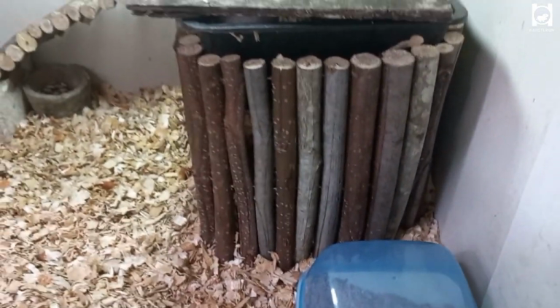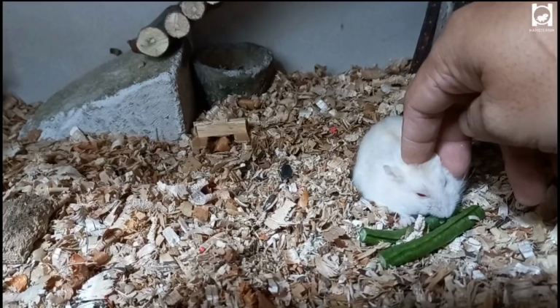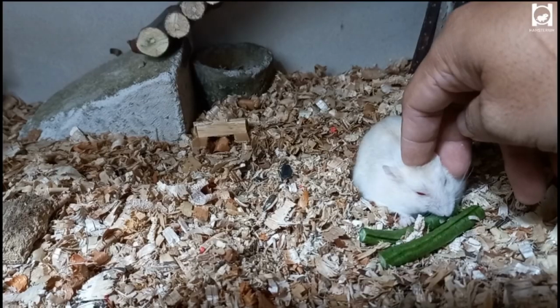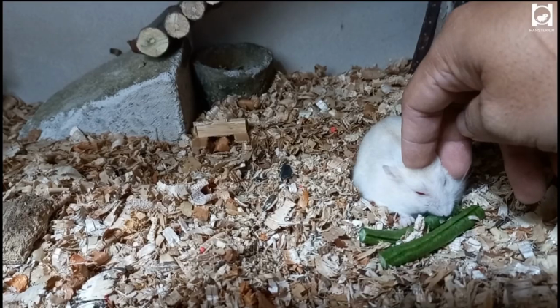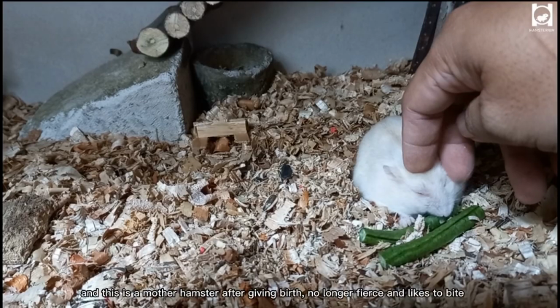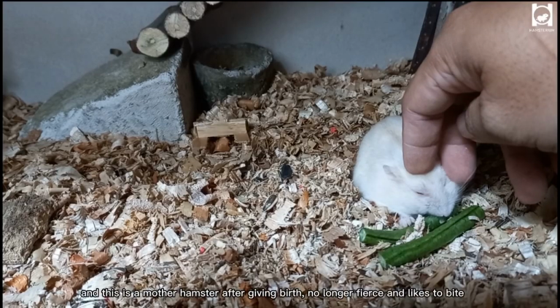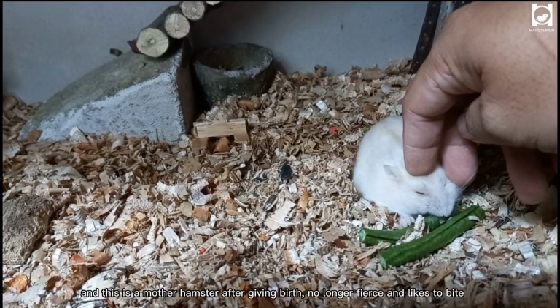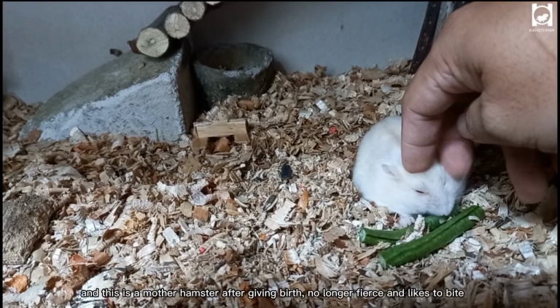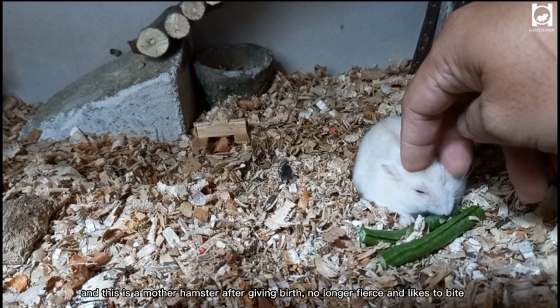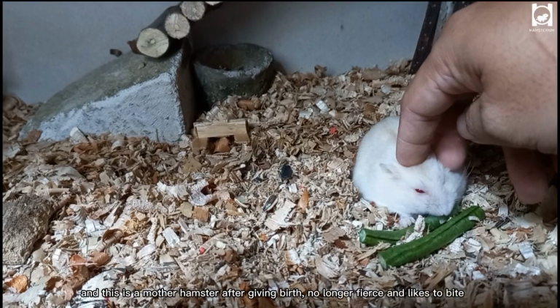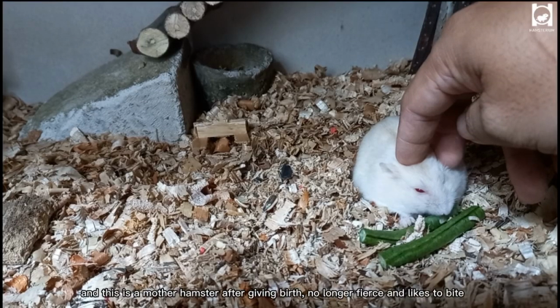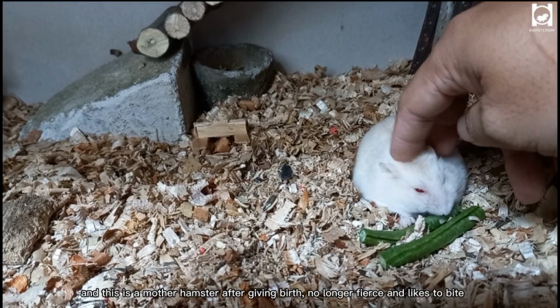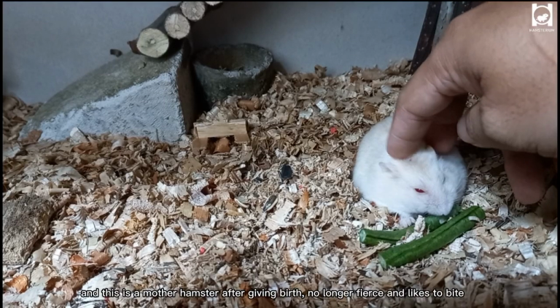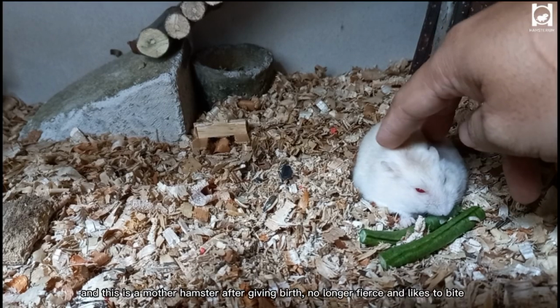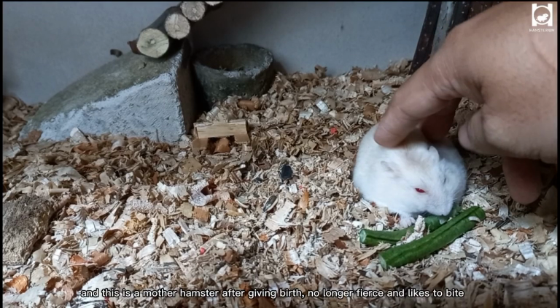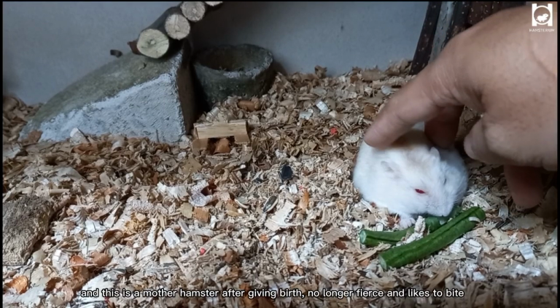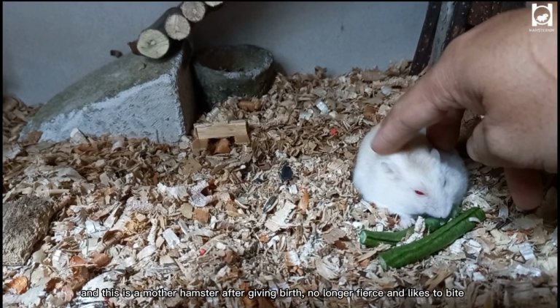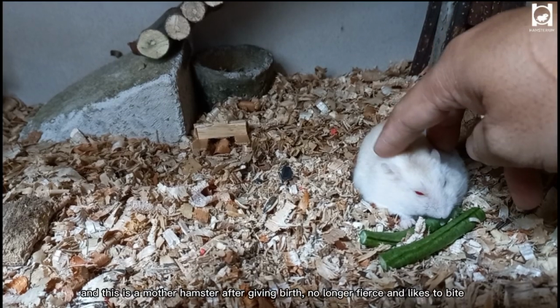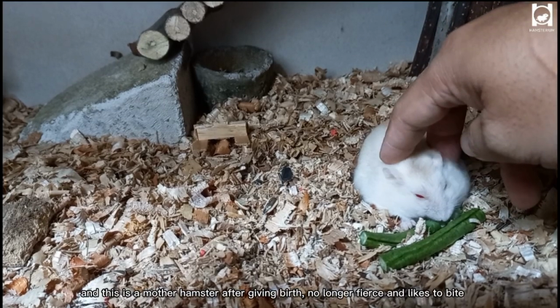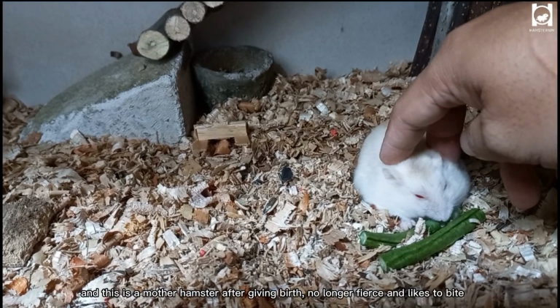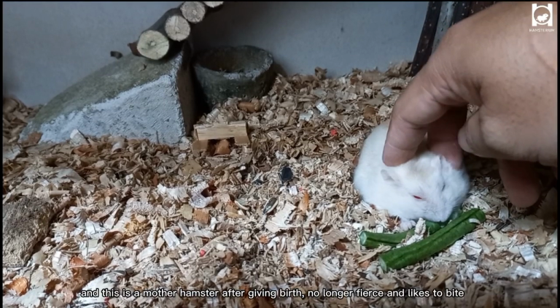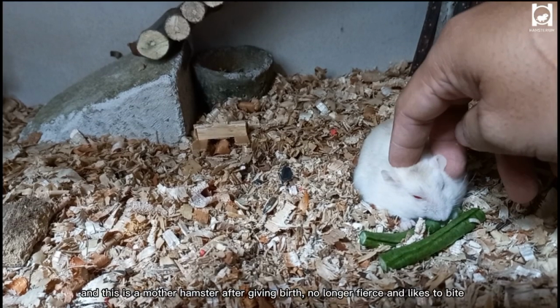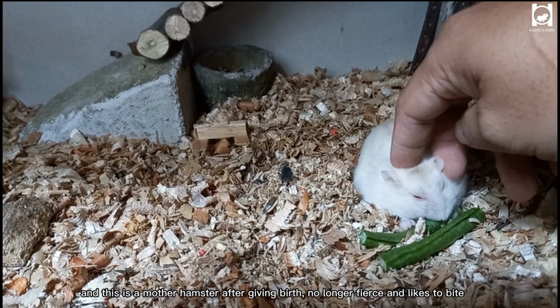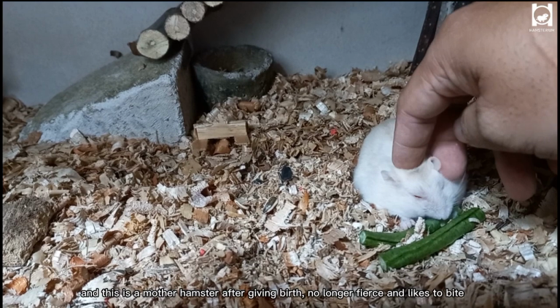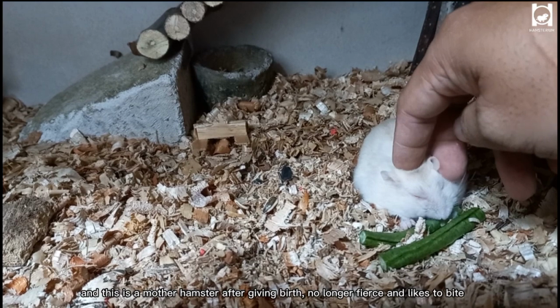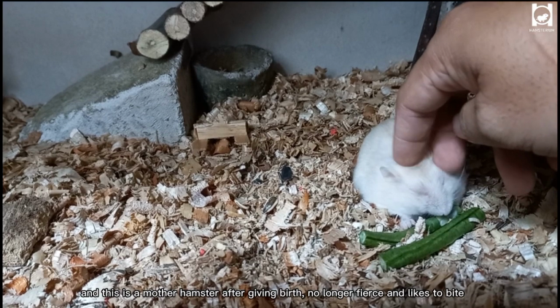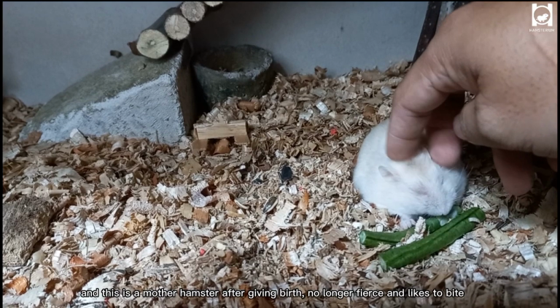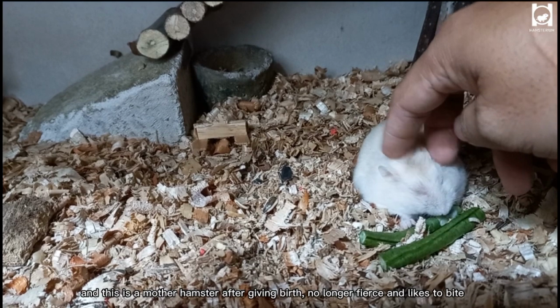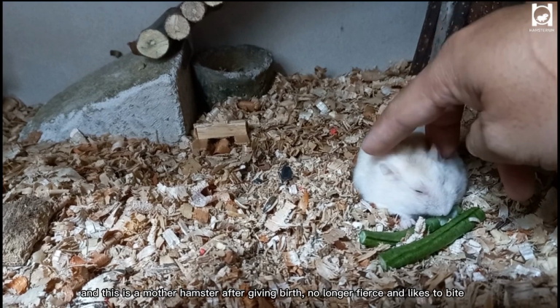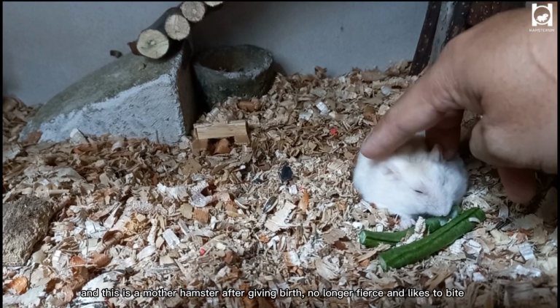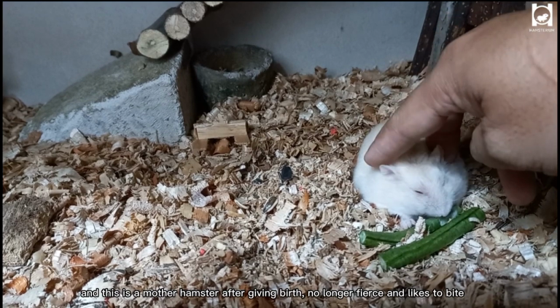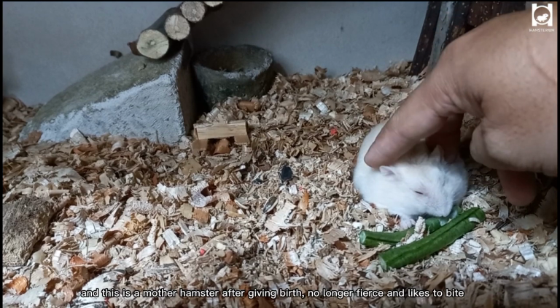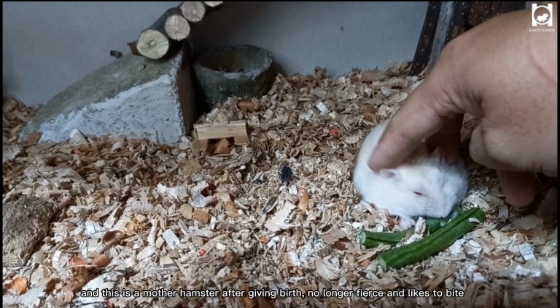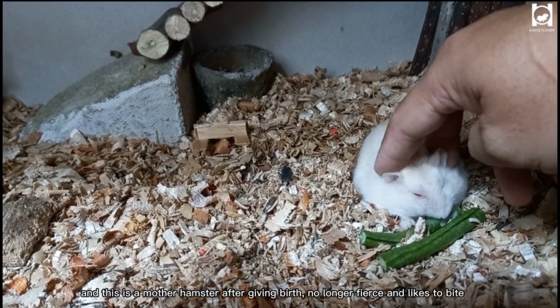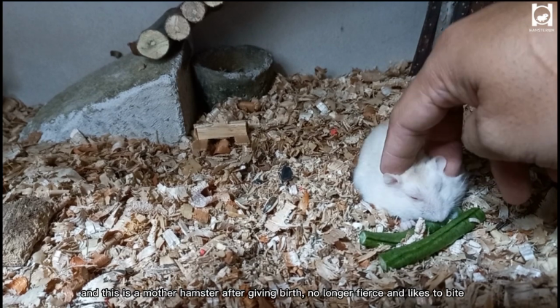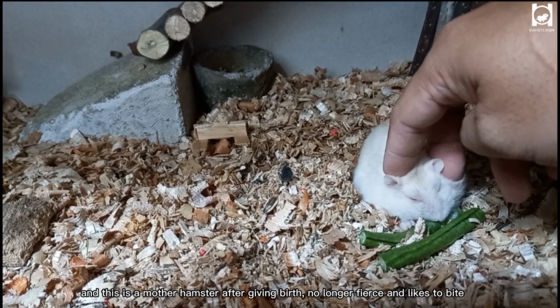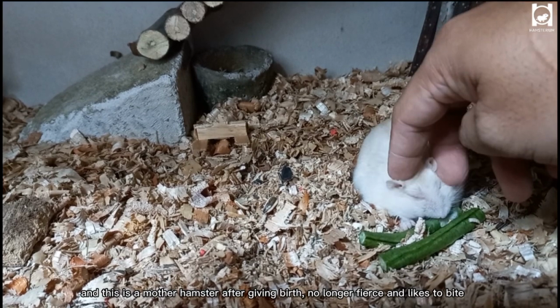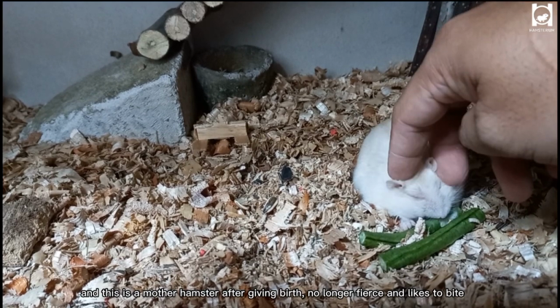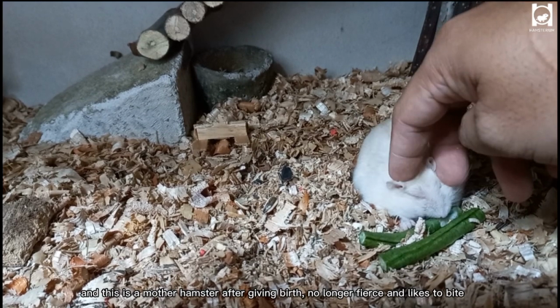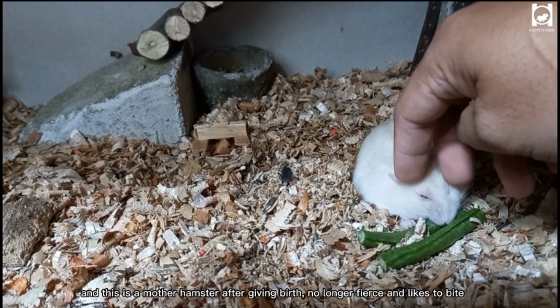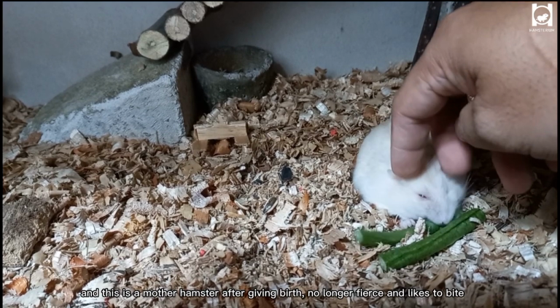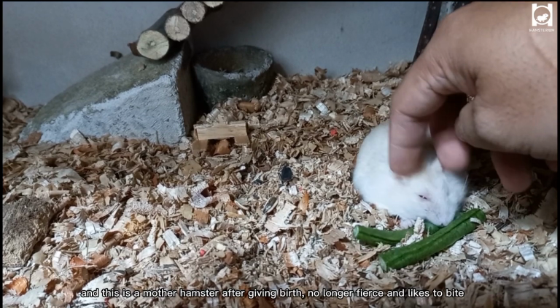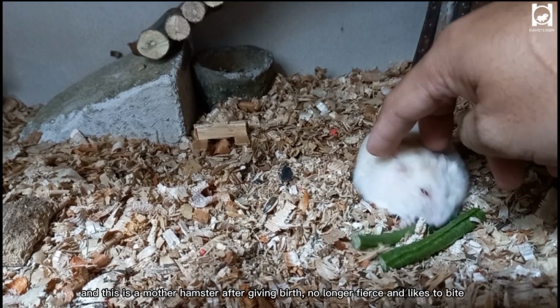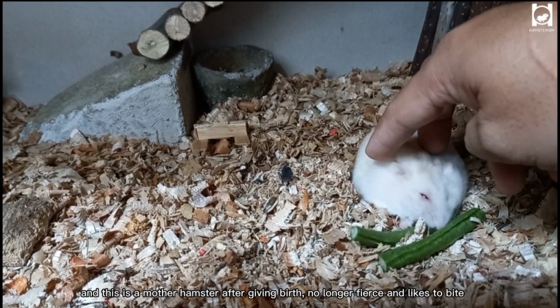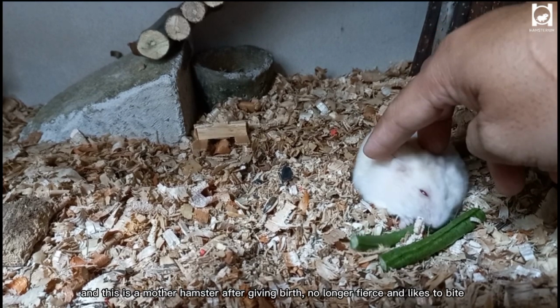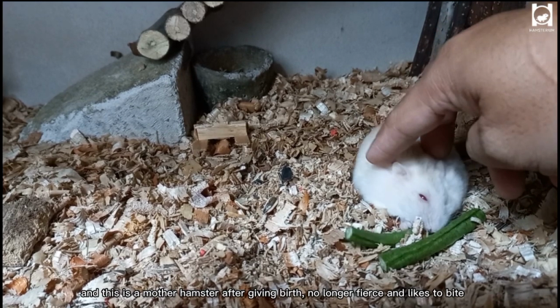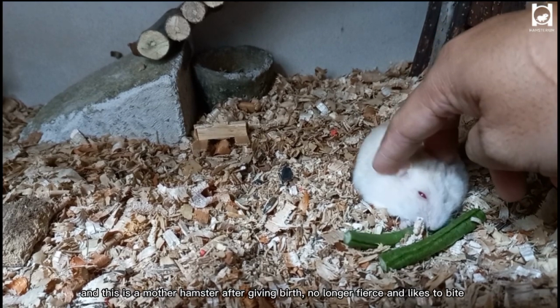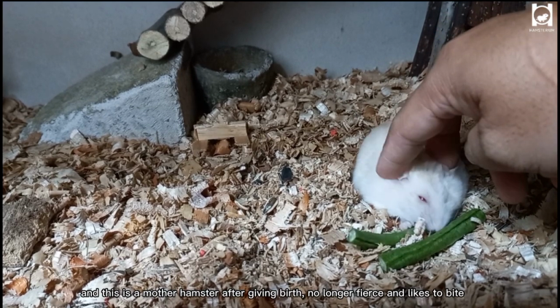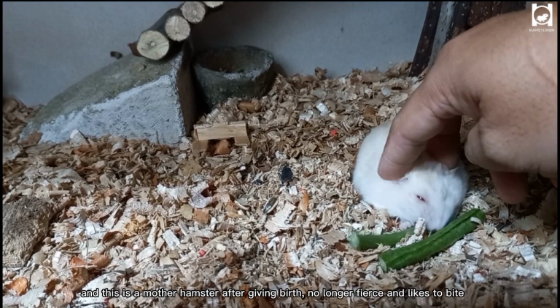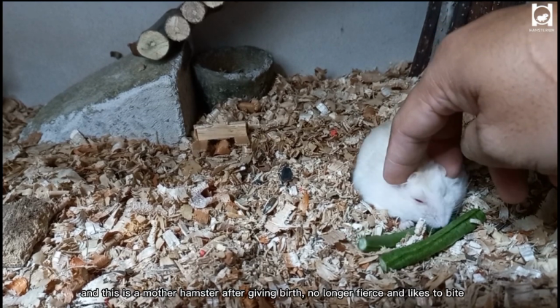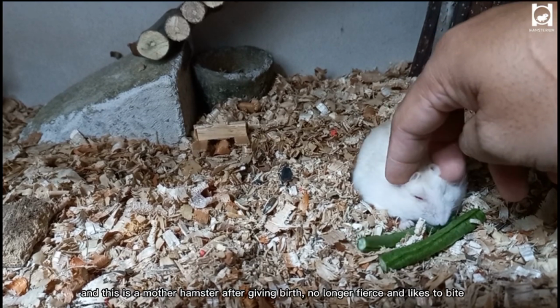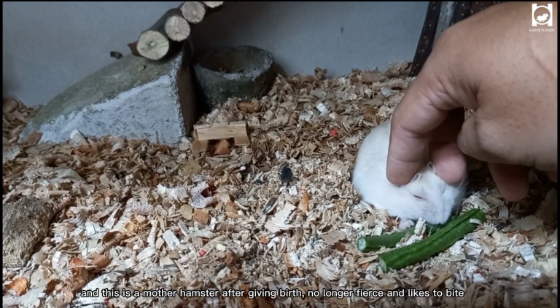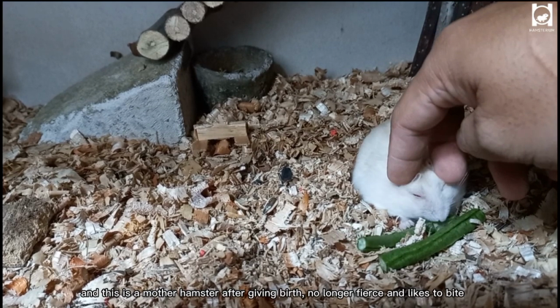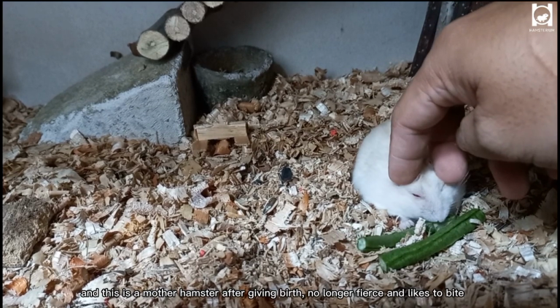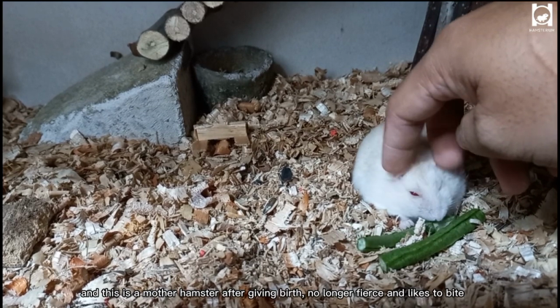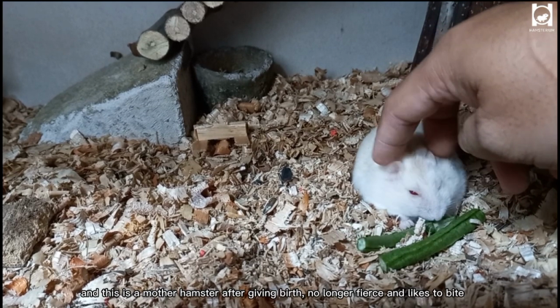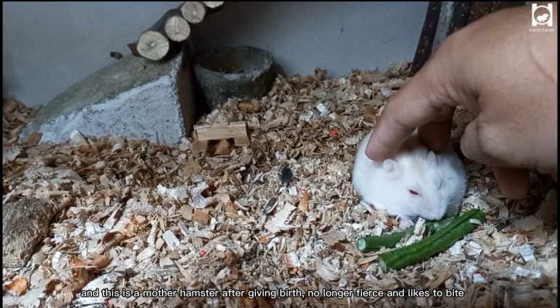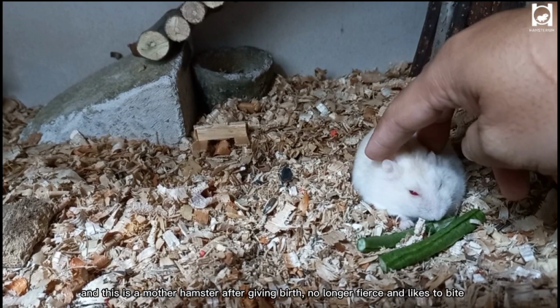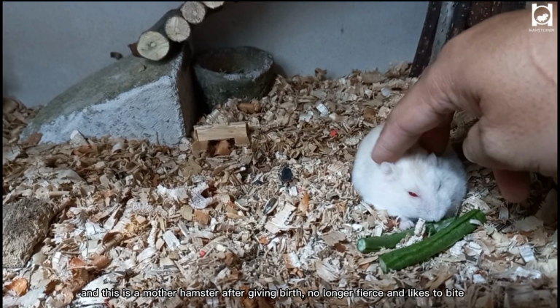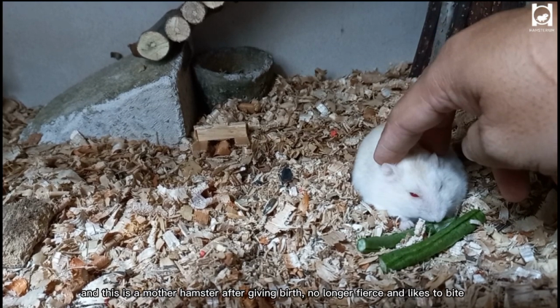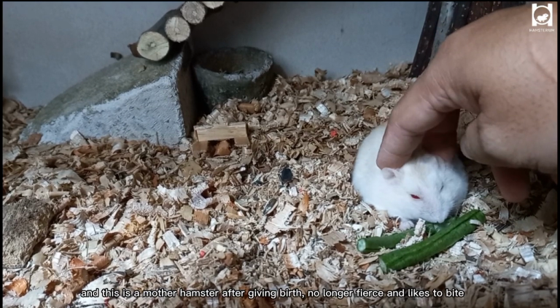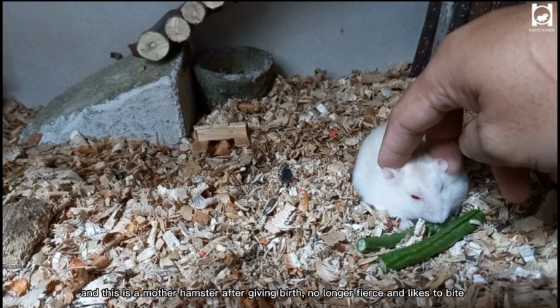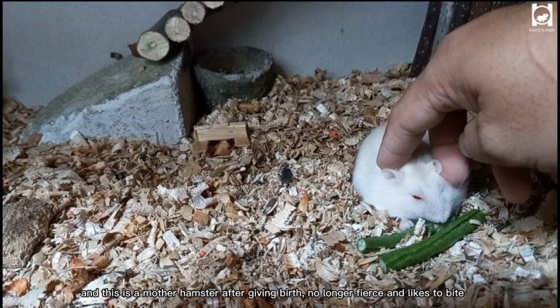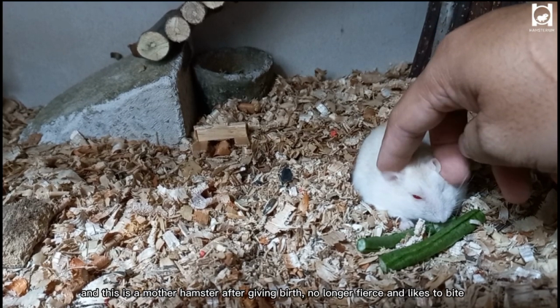And this is the mother hamster after giving birth — no longer fierce and no longer likes to bite.